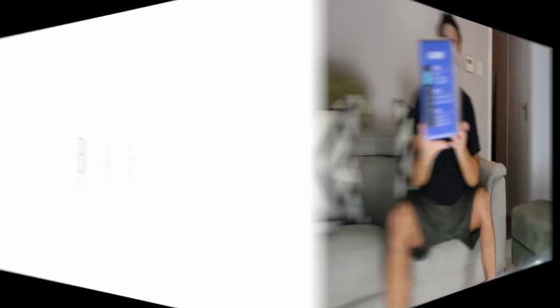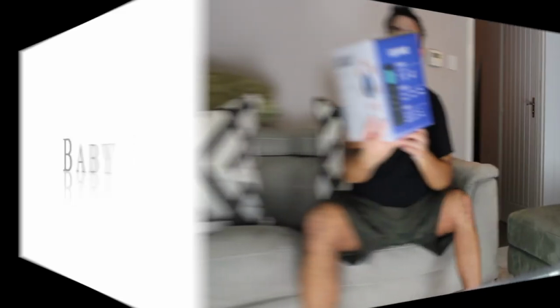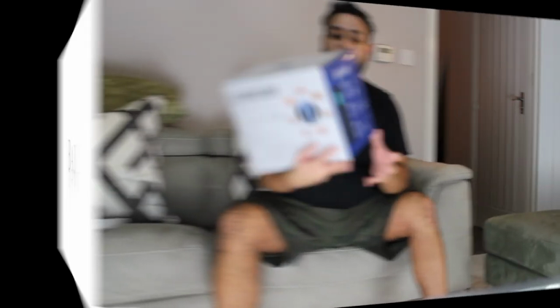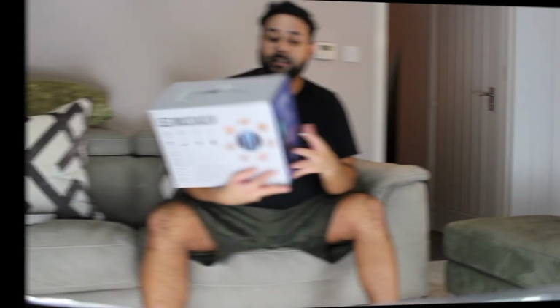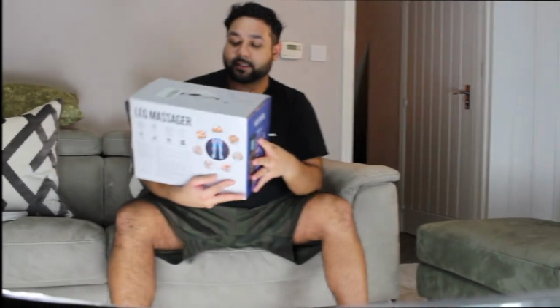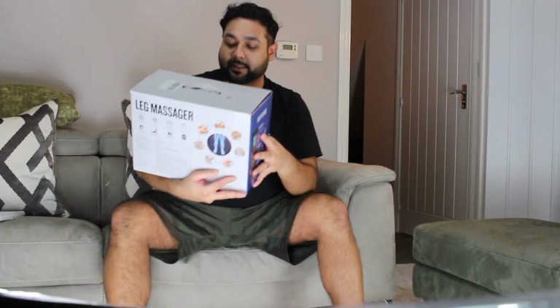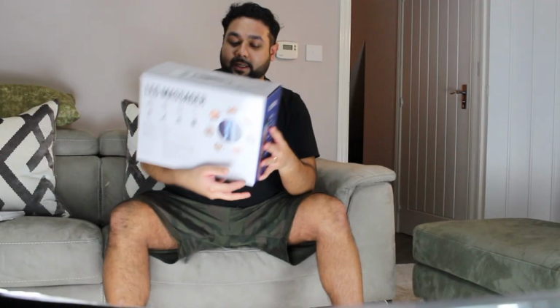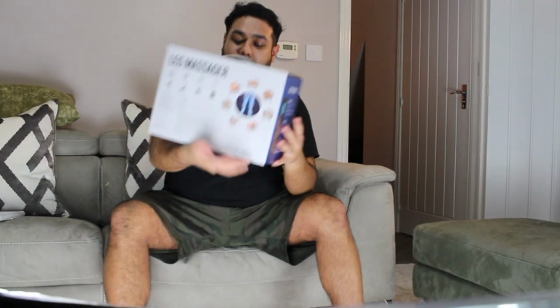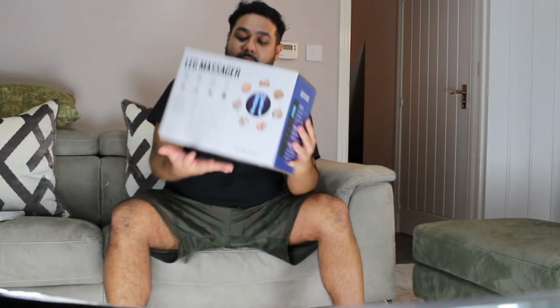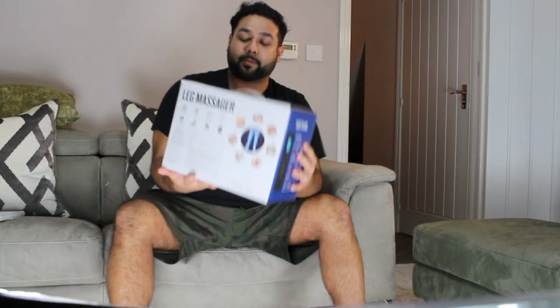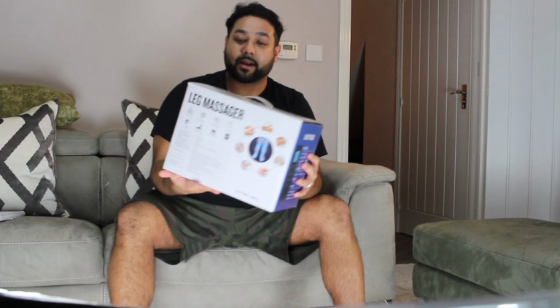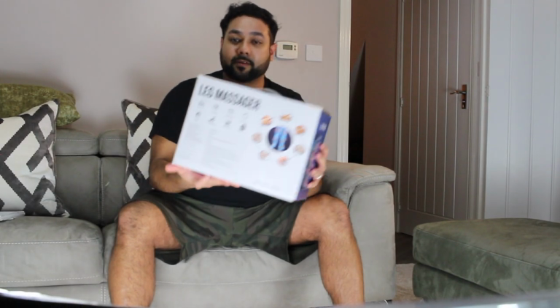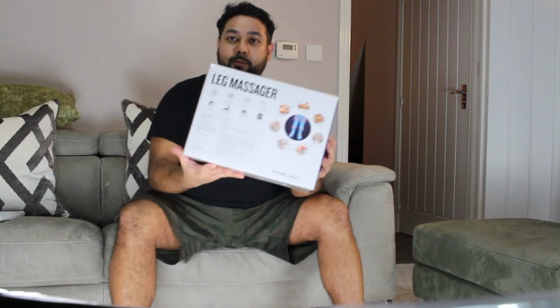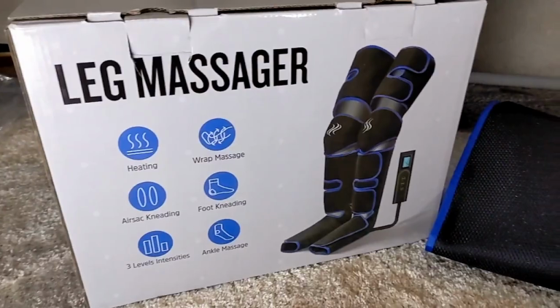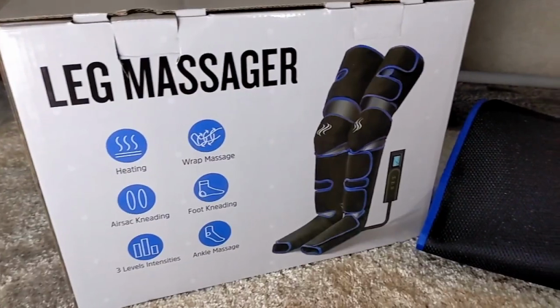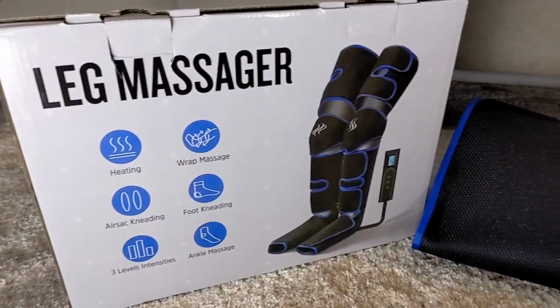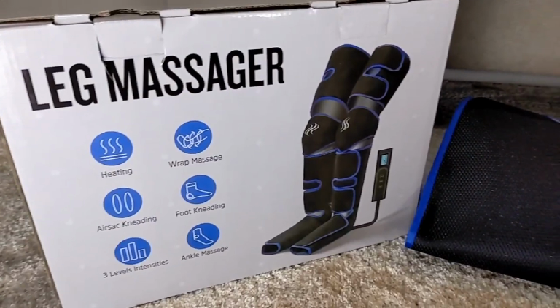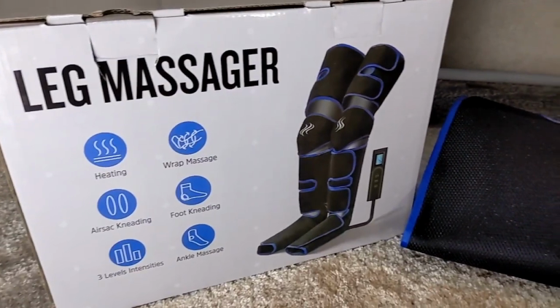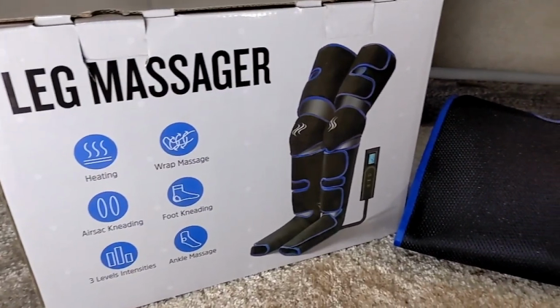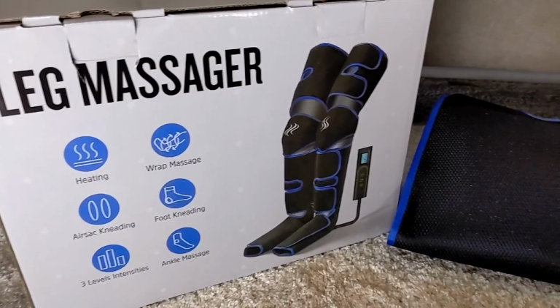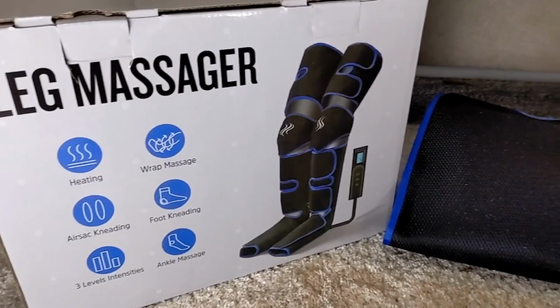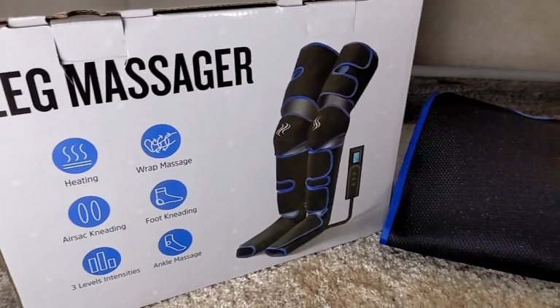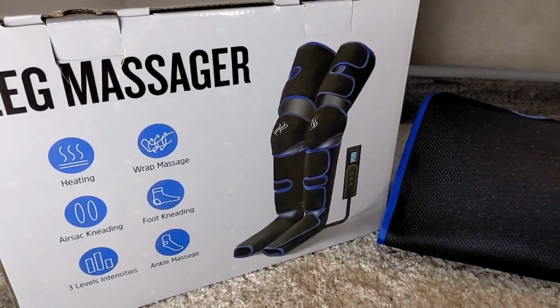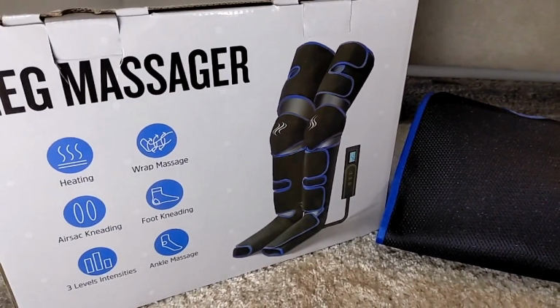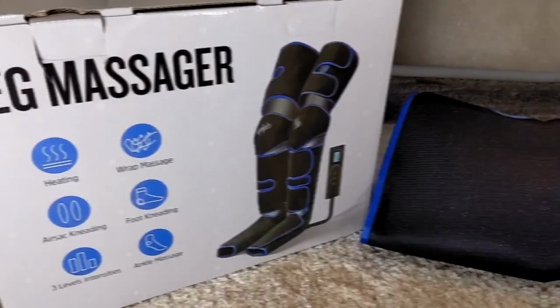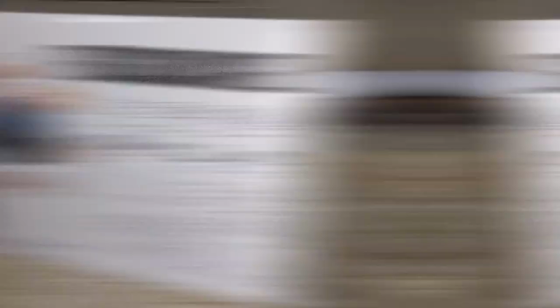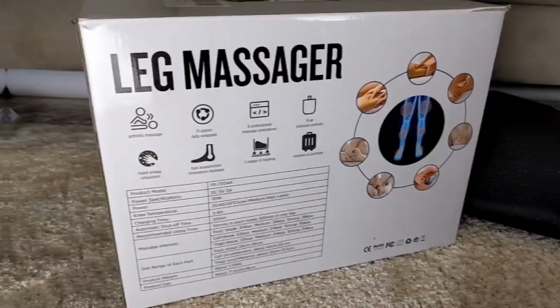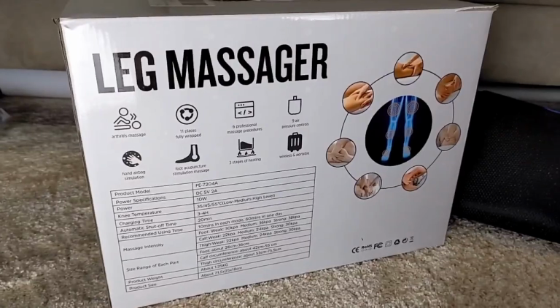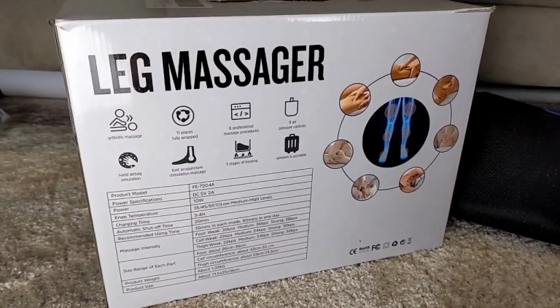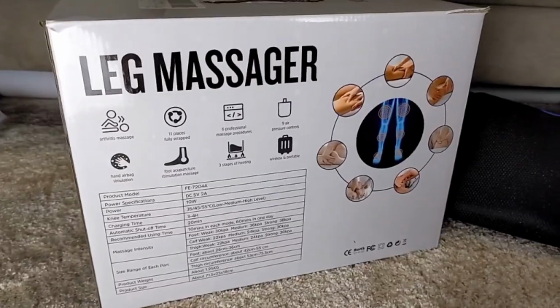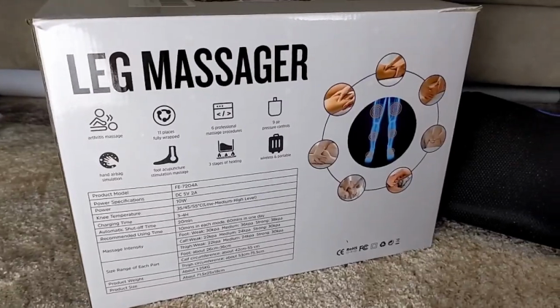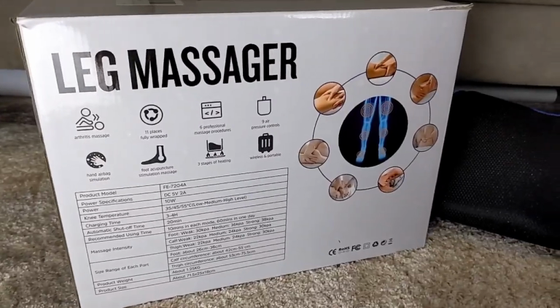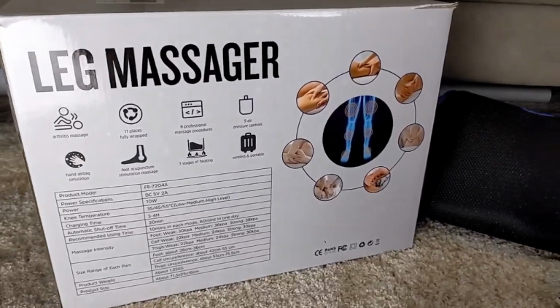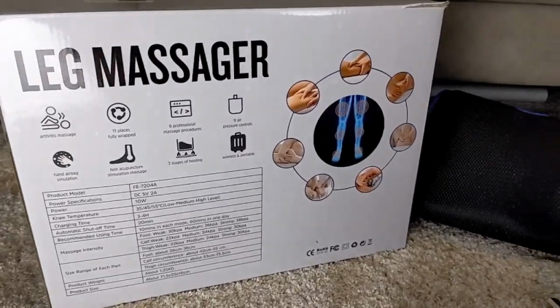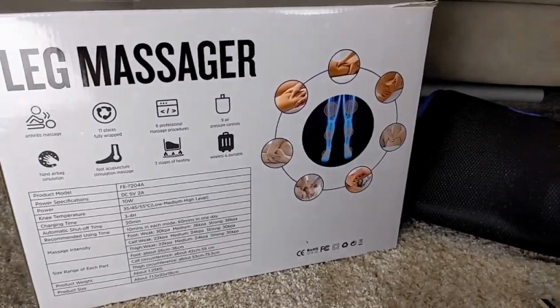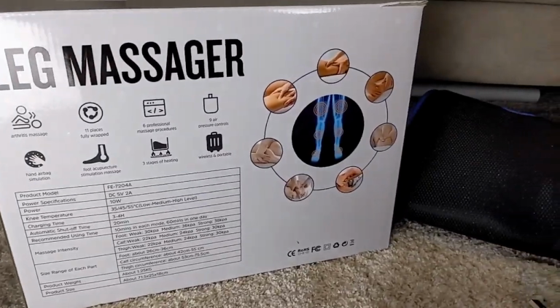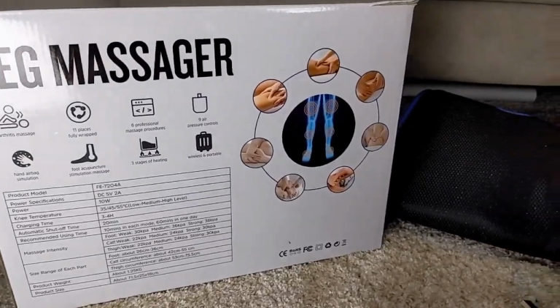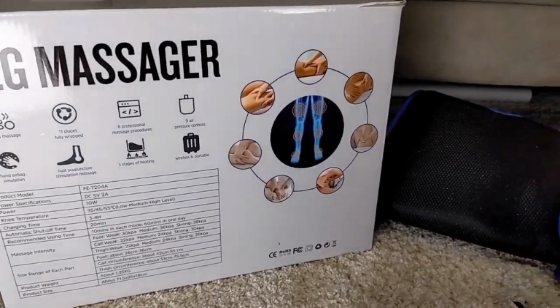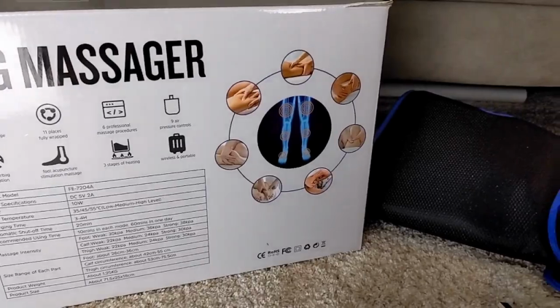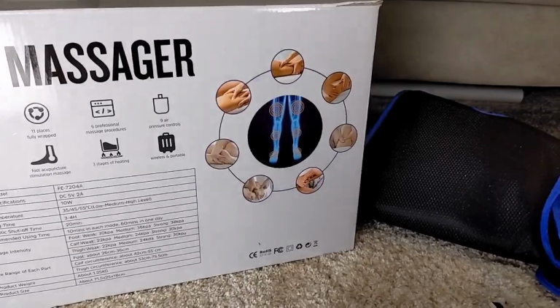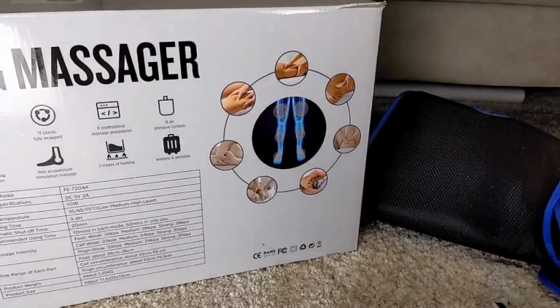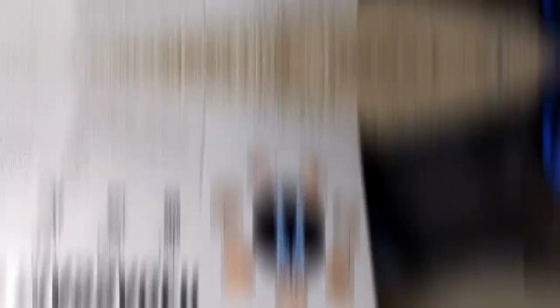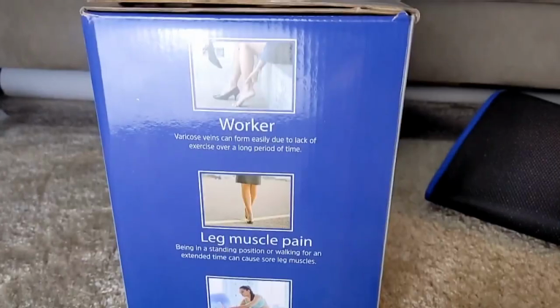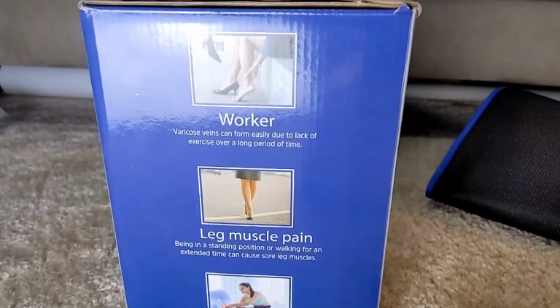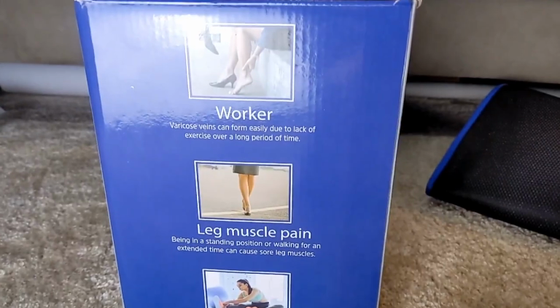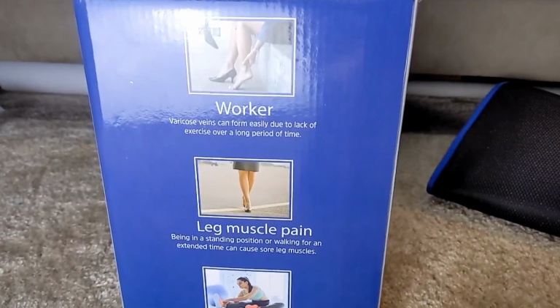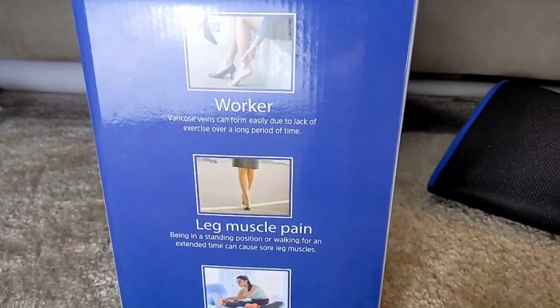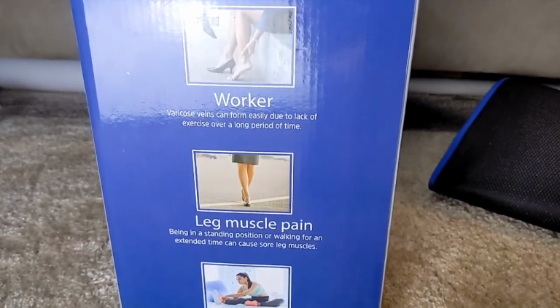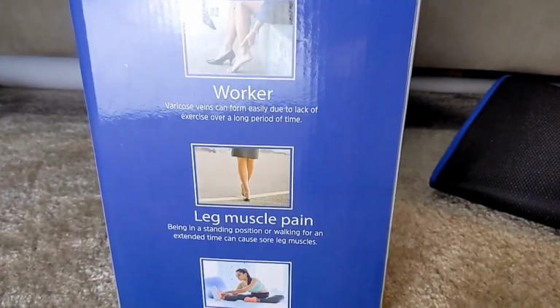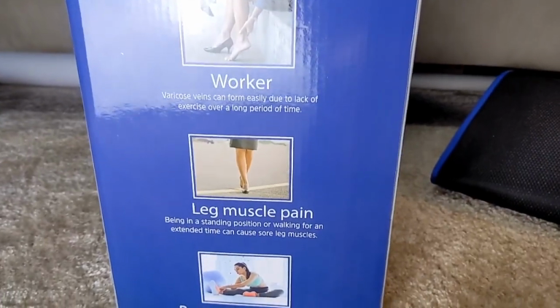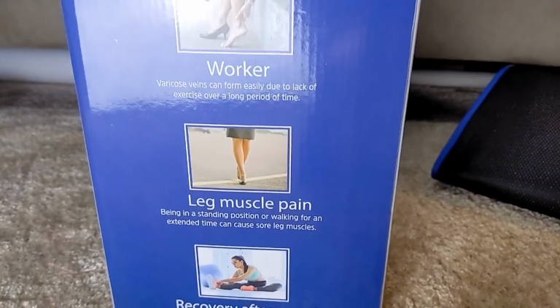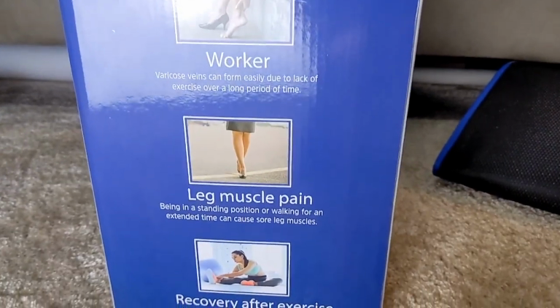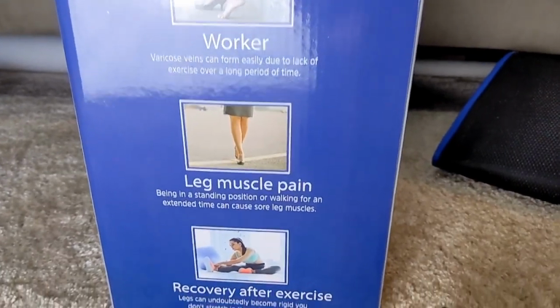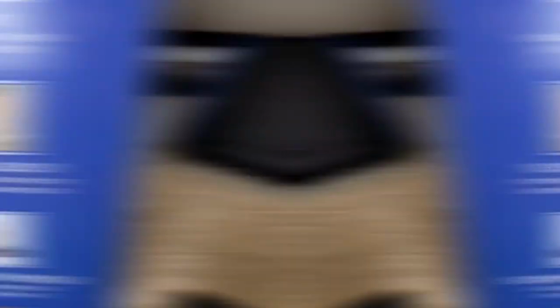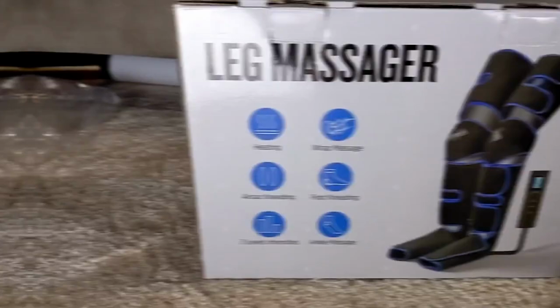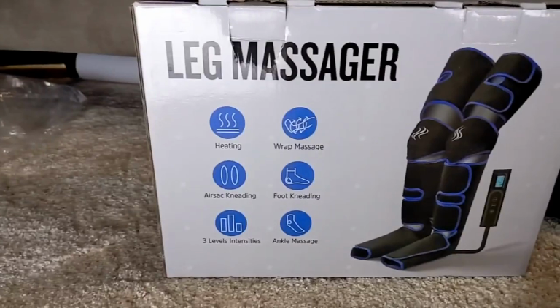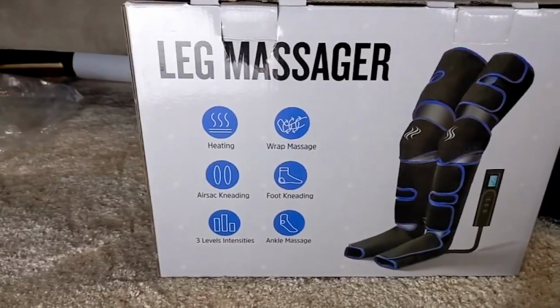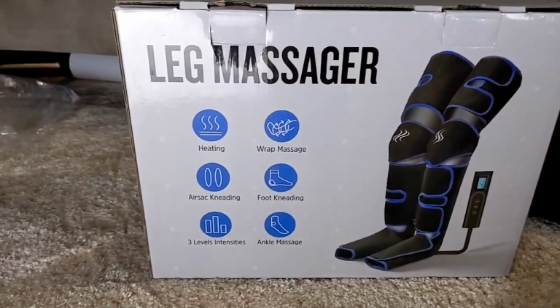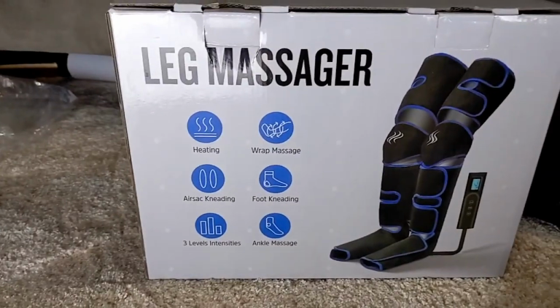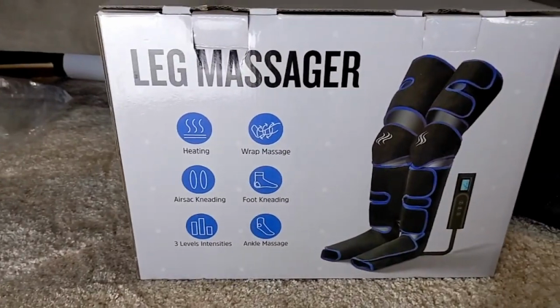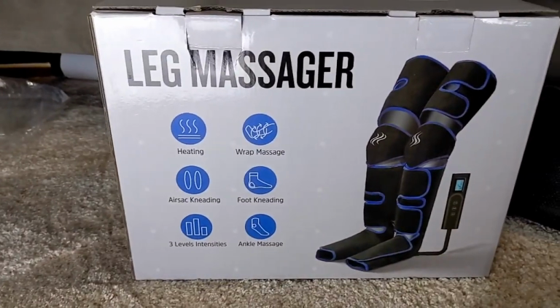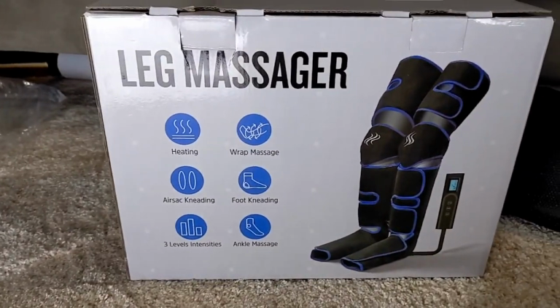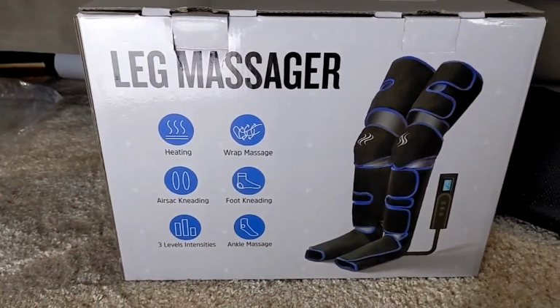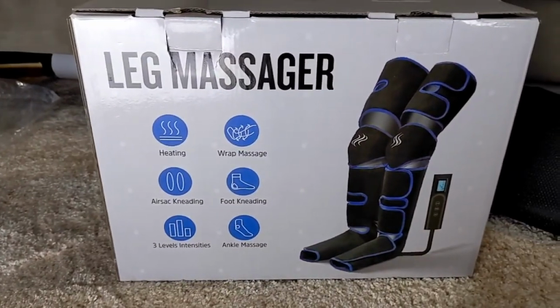As you can see on the back of the box, it's a leg massager. It's got heat on there. The packaging looks quite good. It's from Amazon.